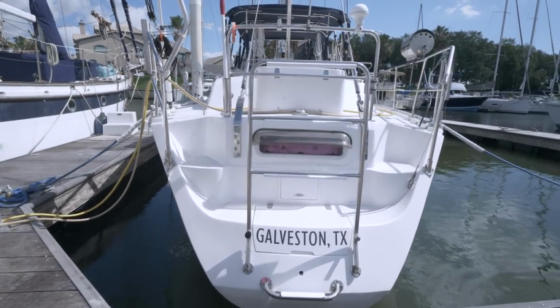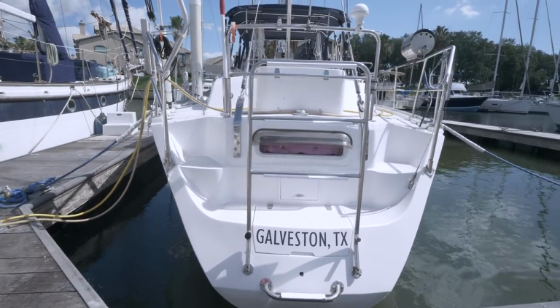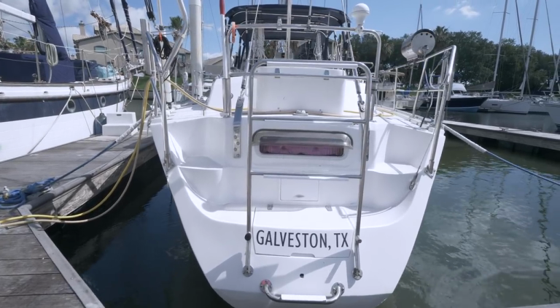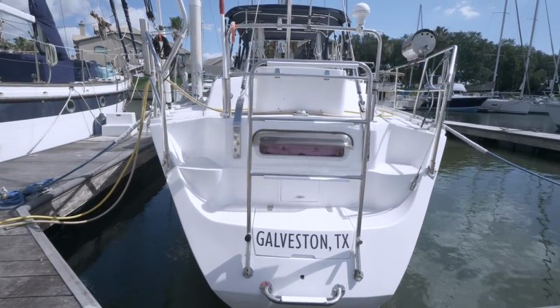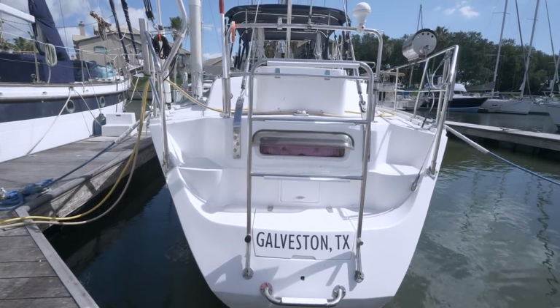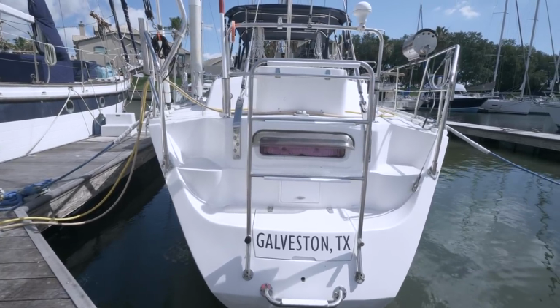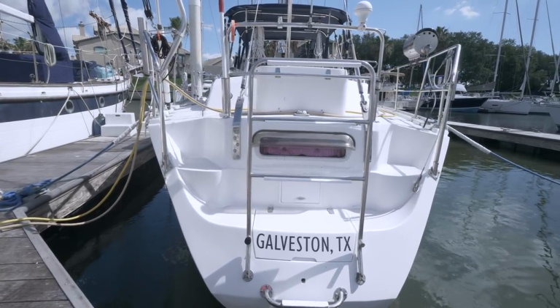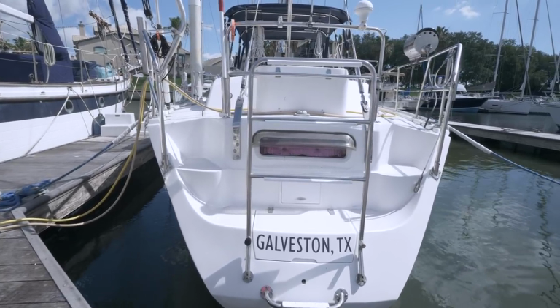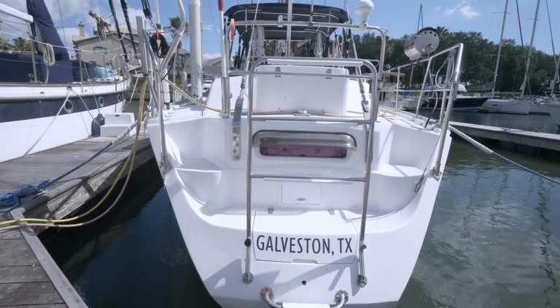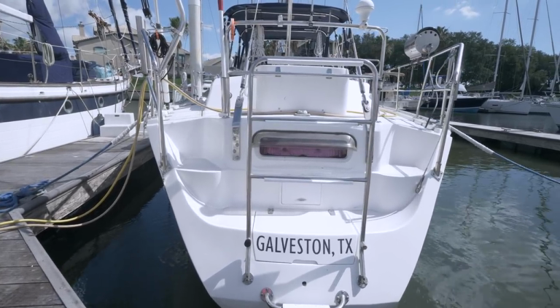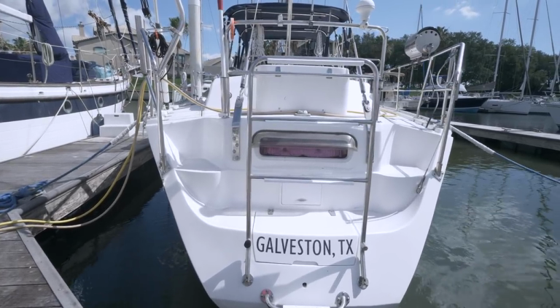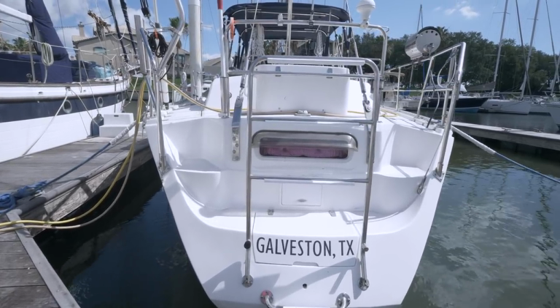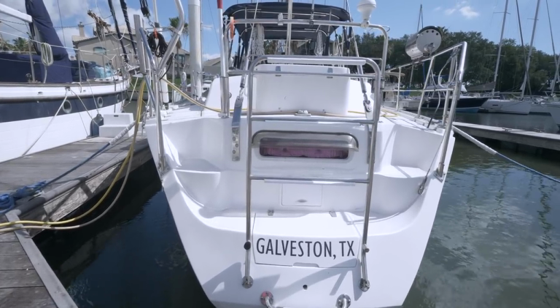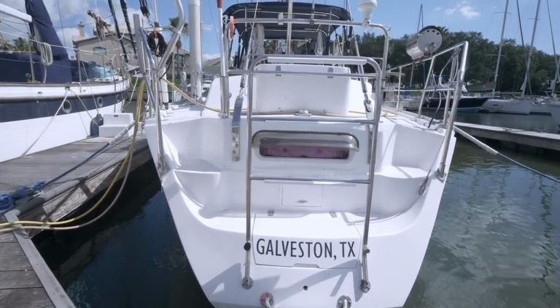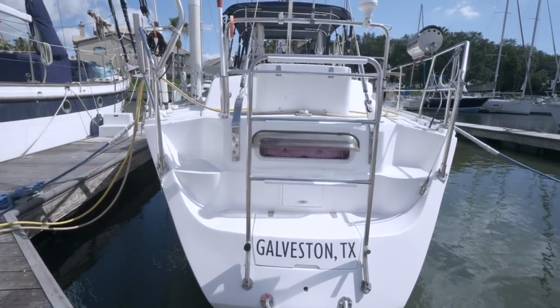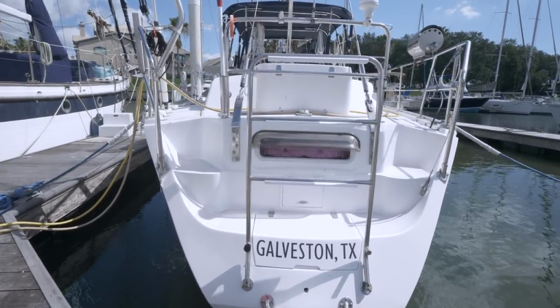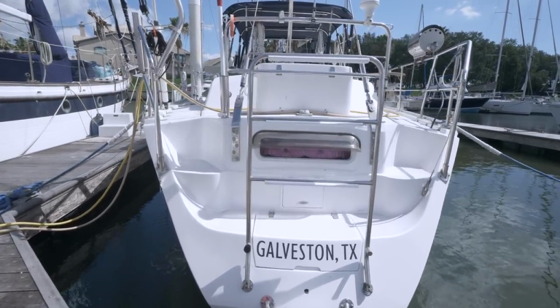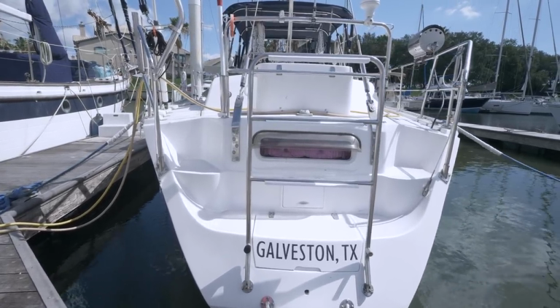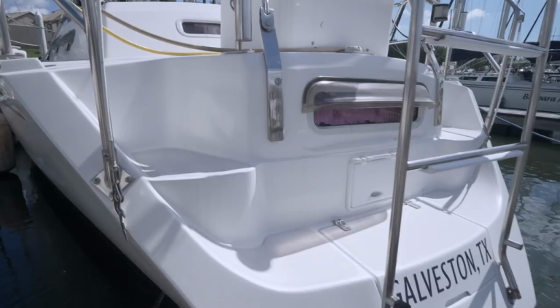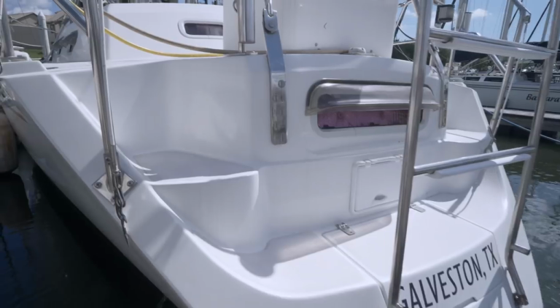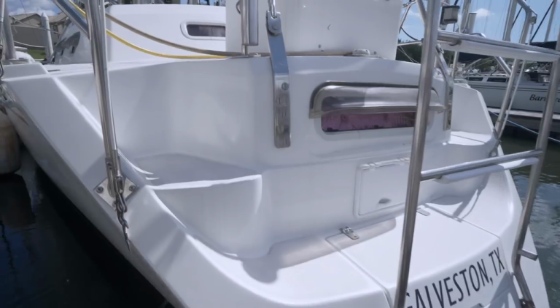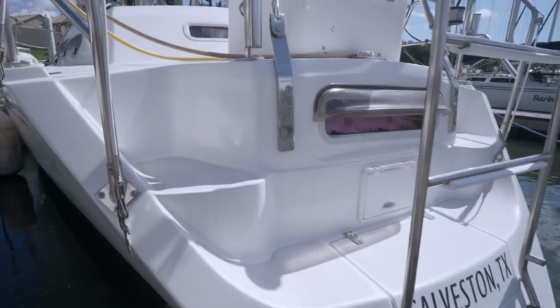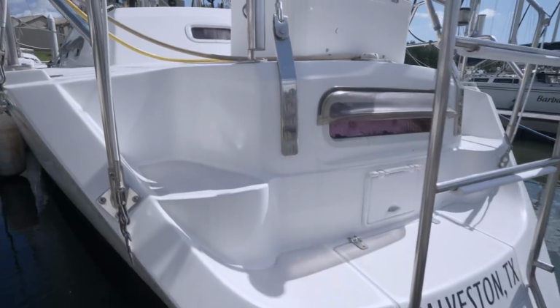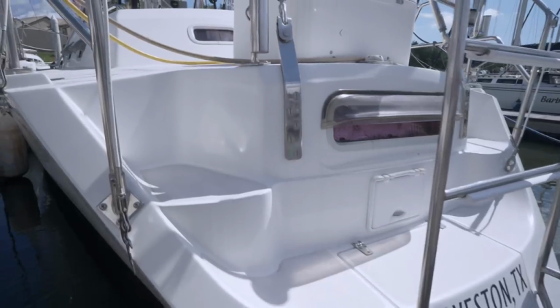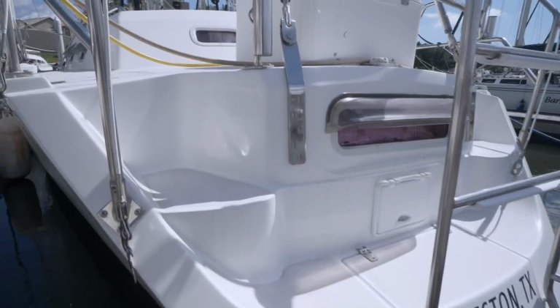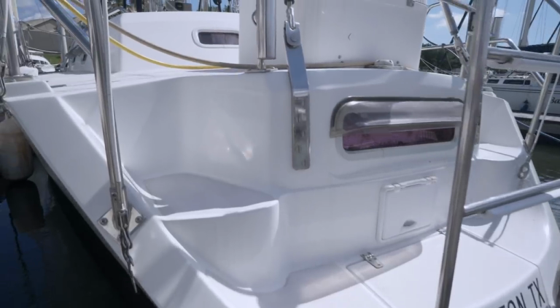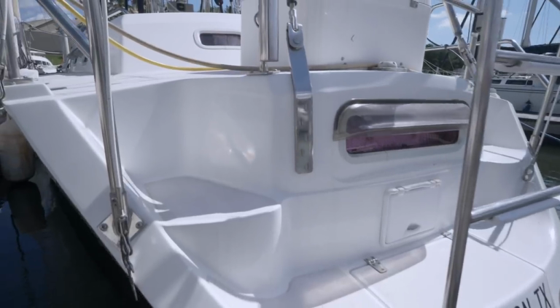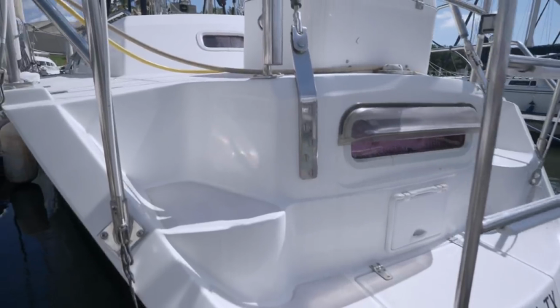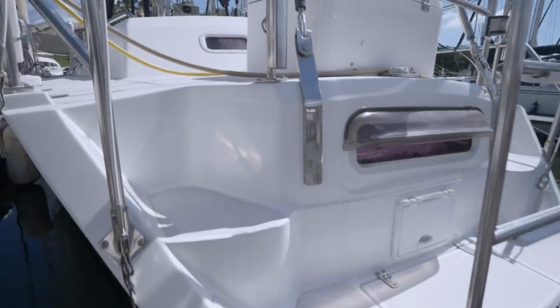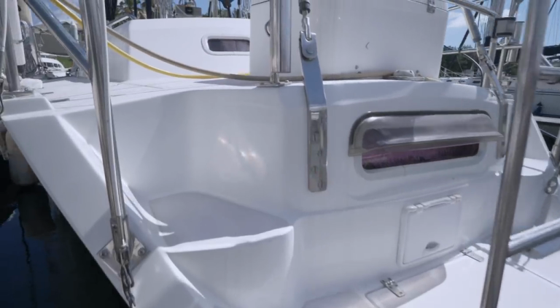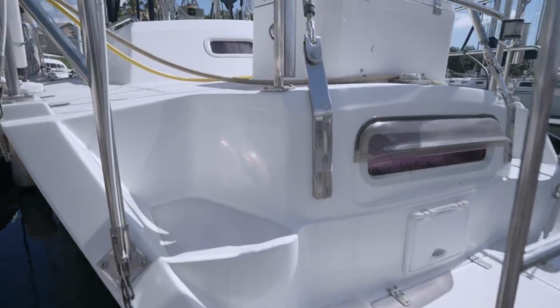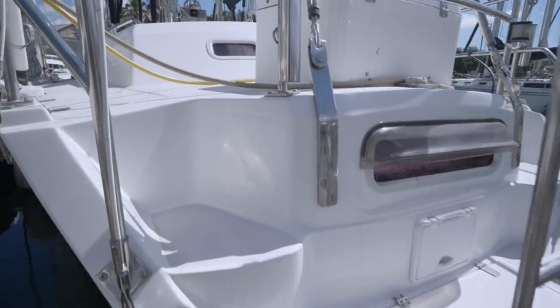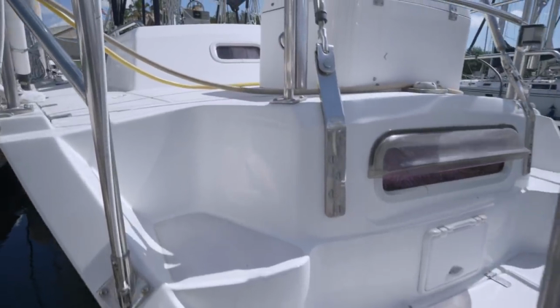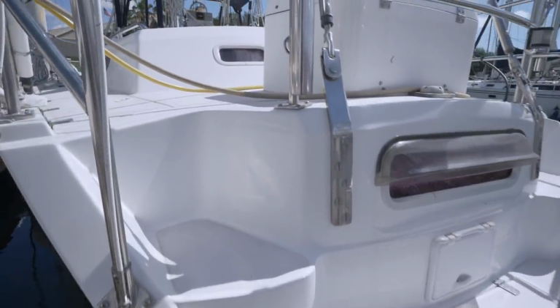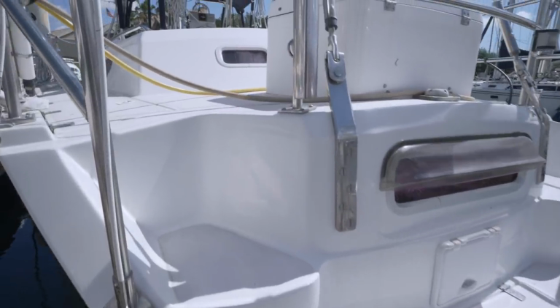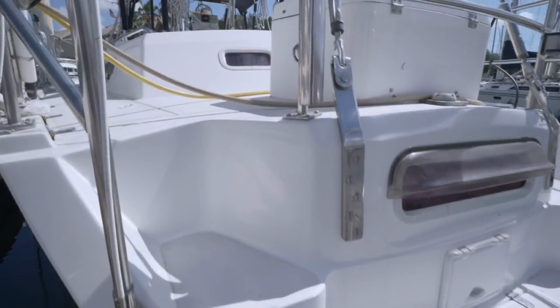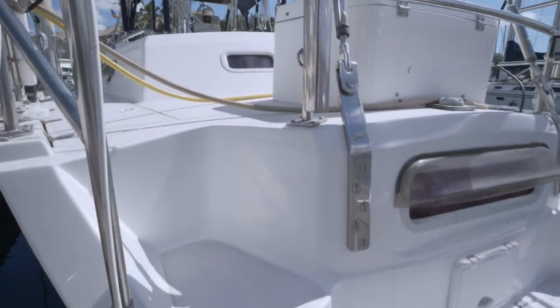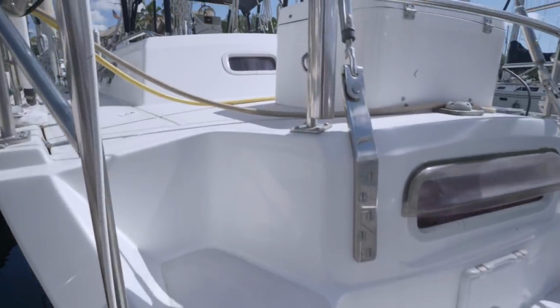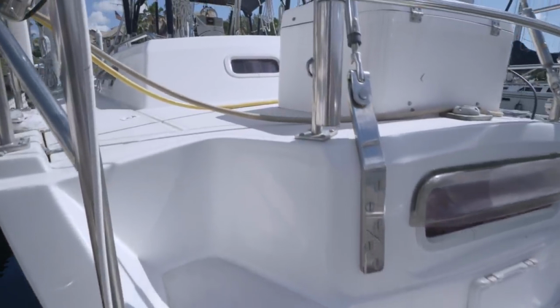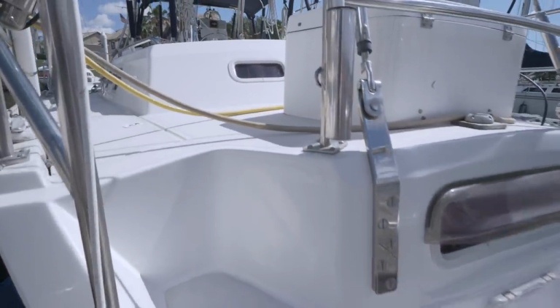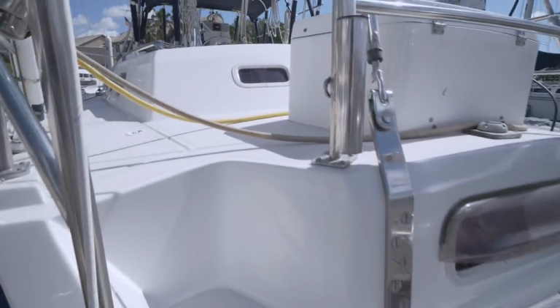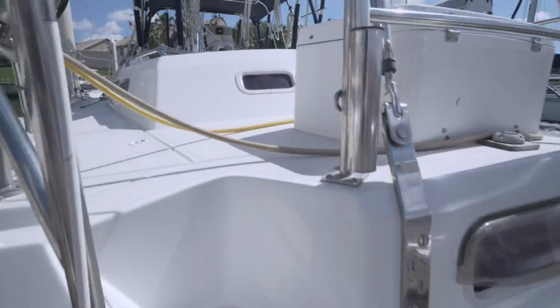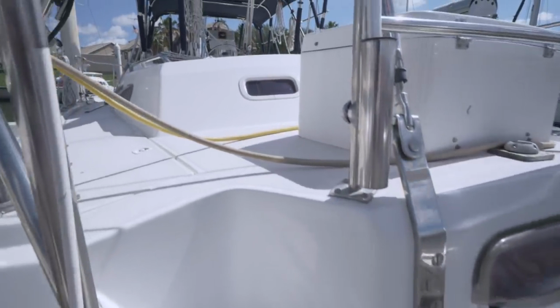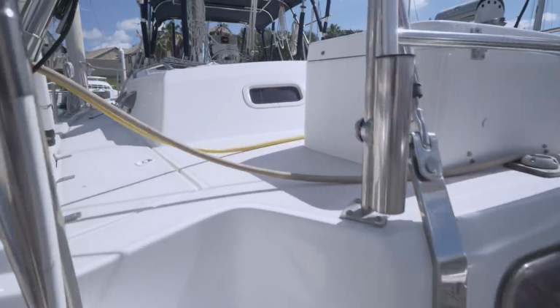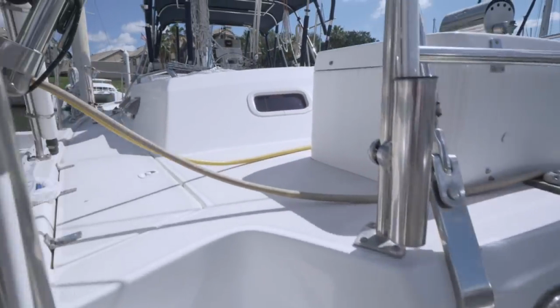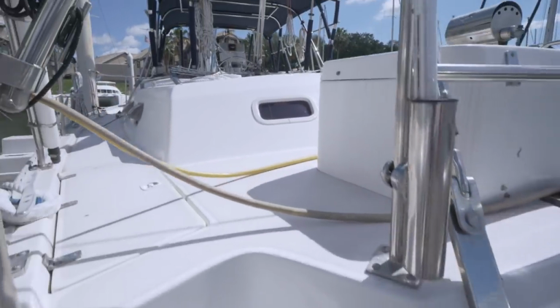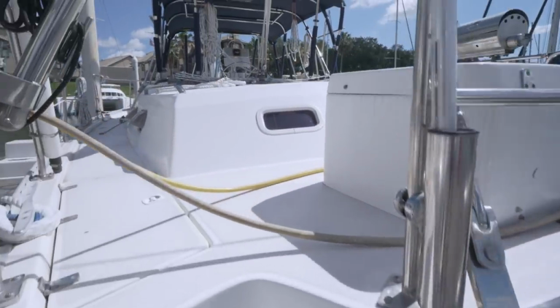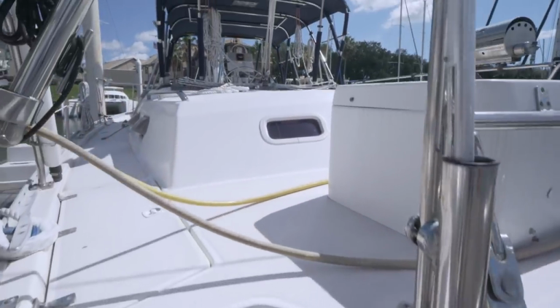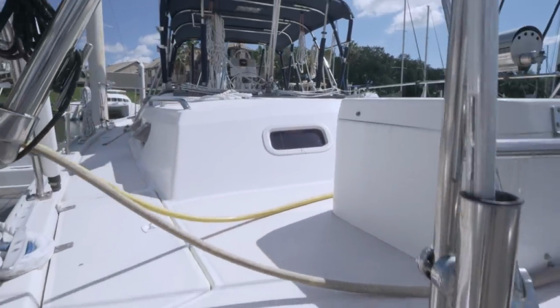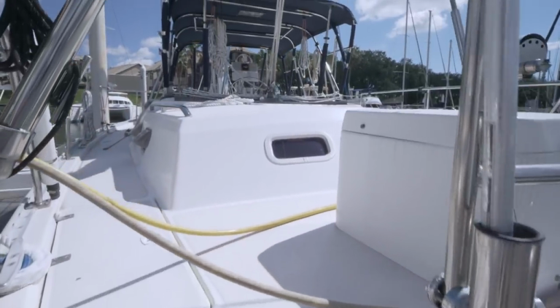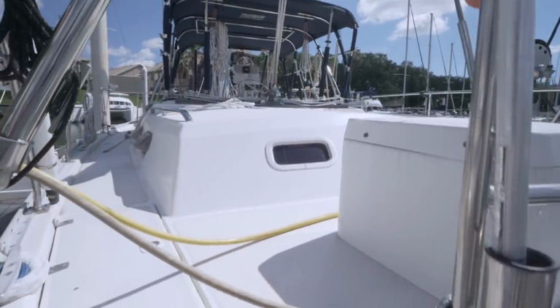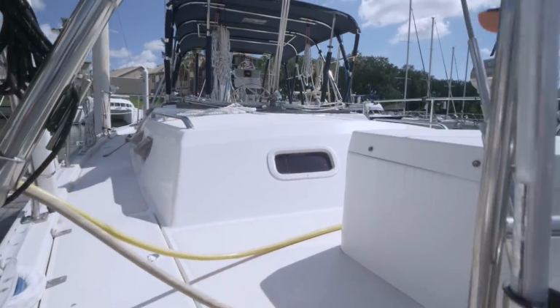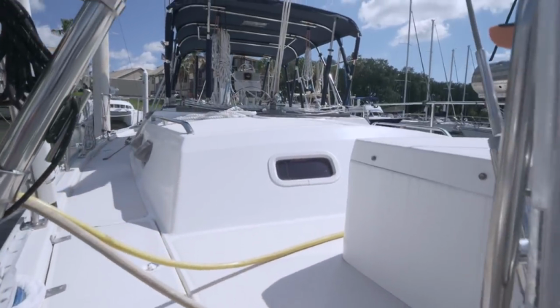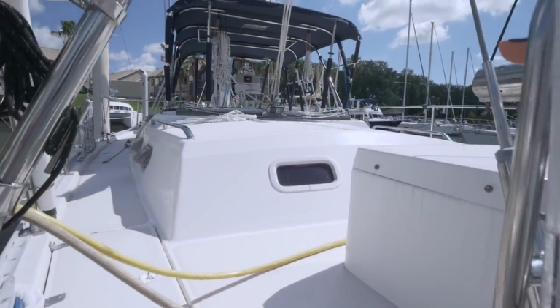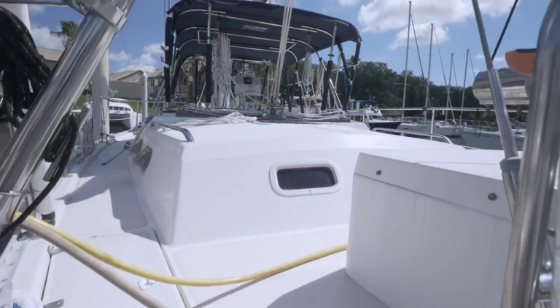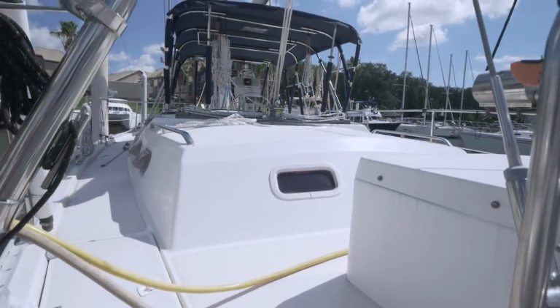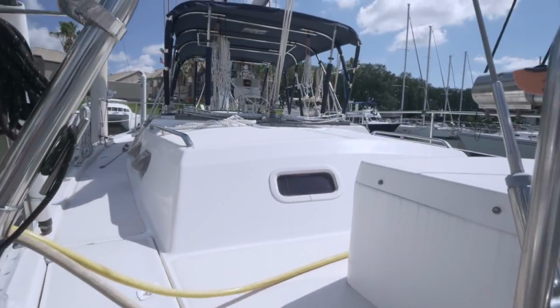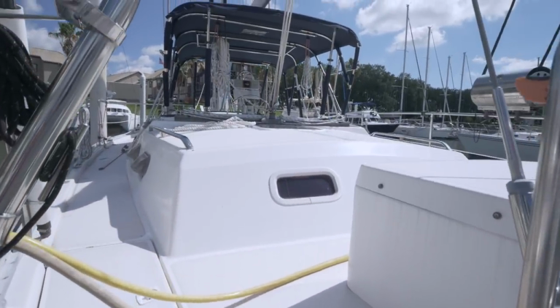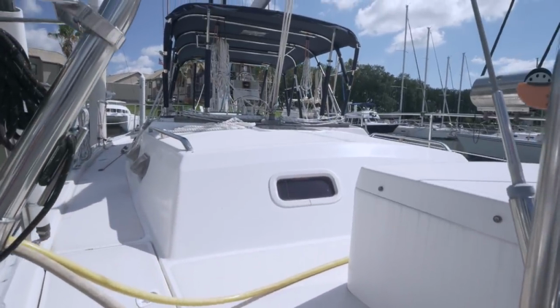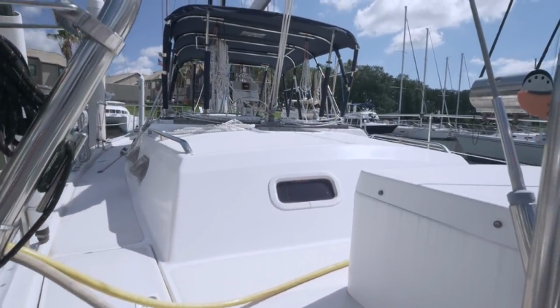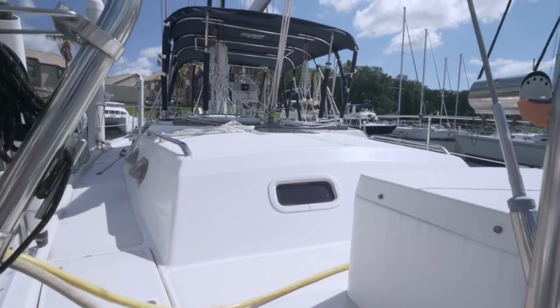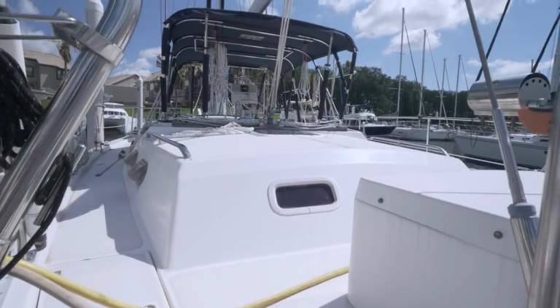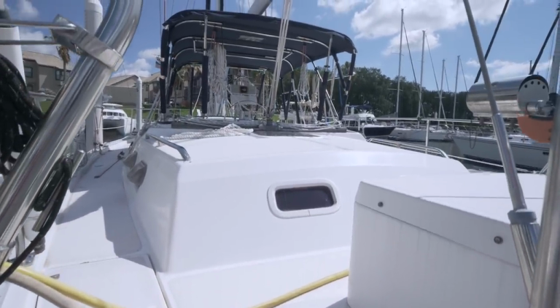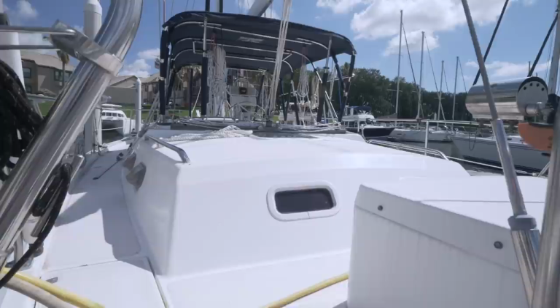The Sugar Scoop transom features a boarding ladder and the steps lead to the spacious aft deck, which has an outboard motor lift as well as a grille.